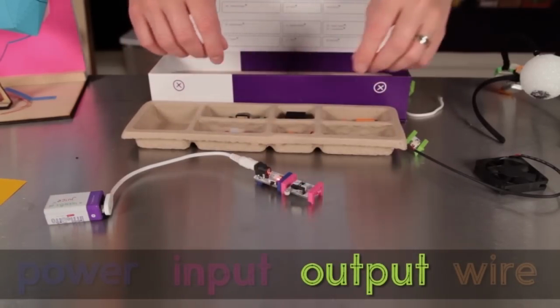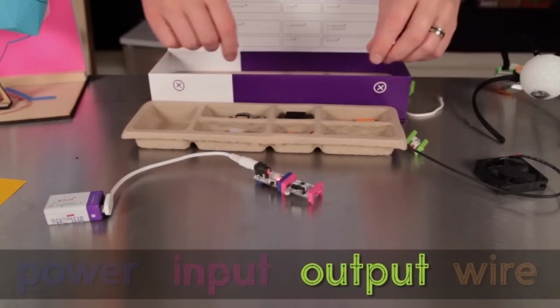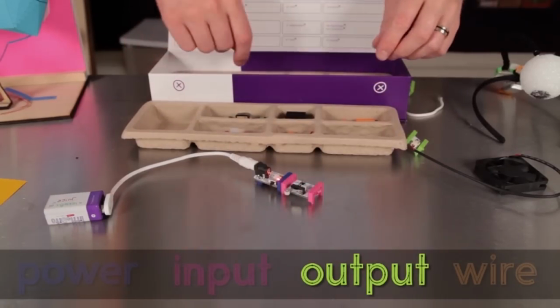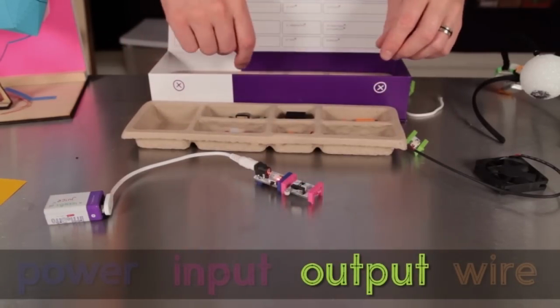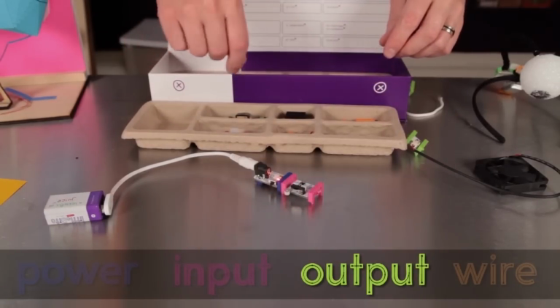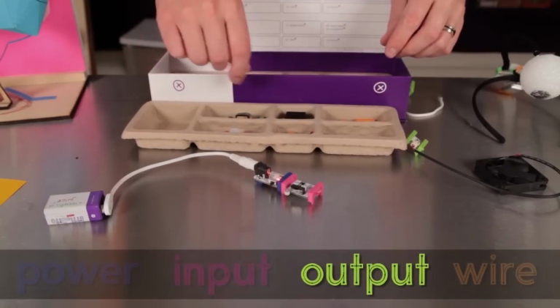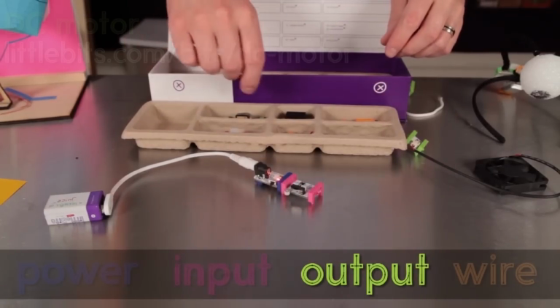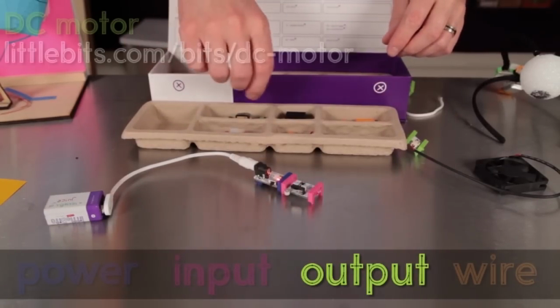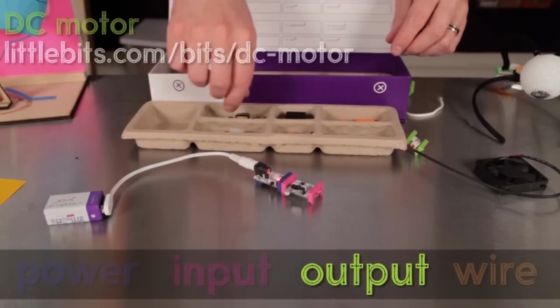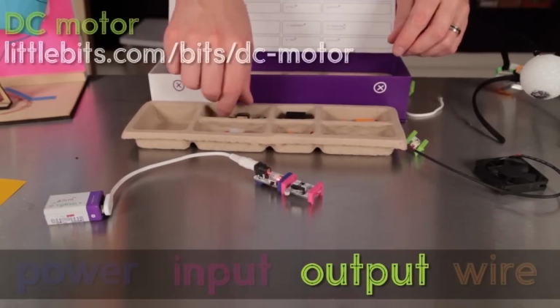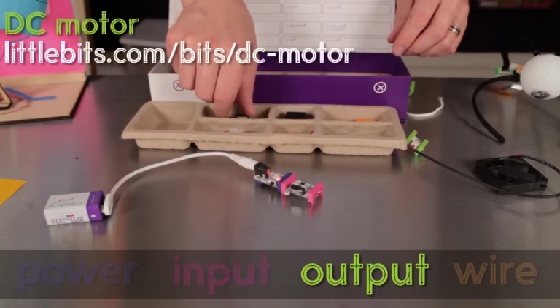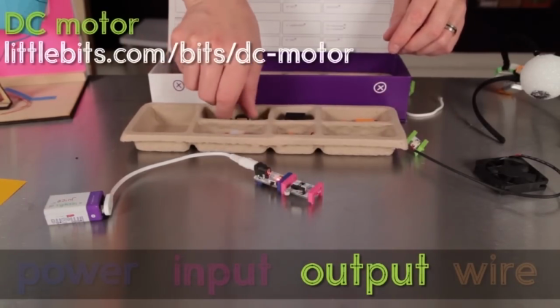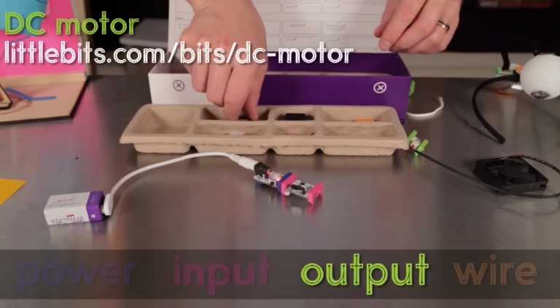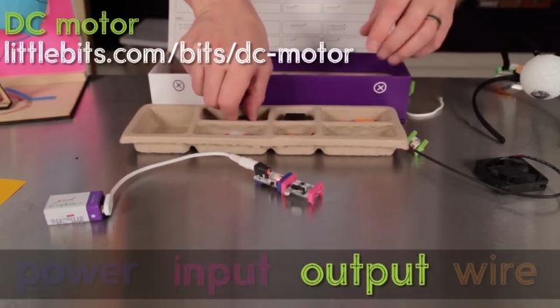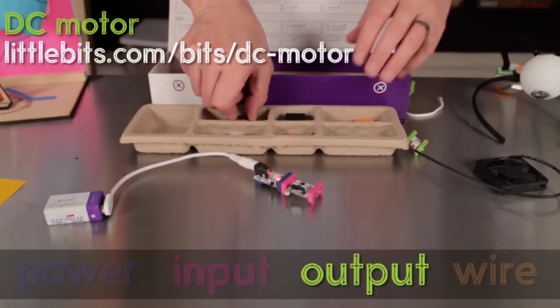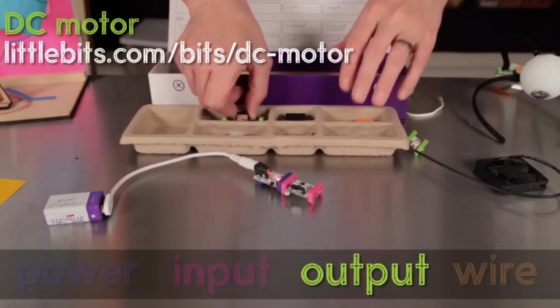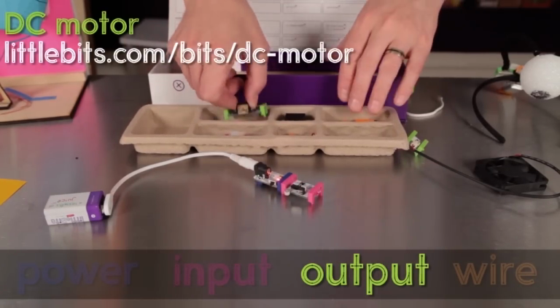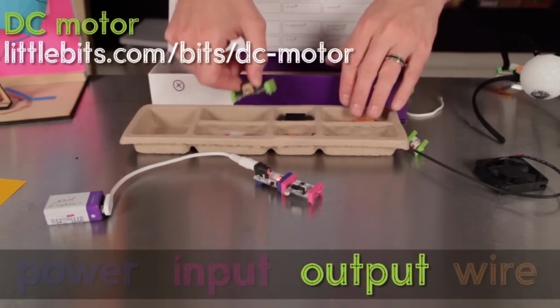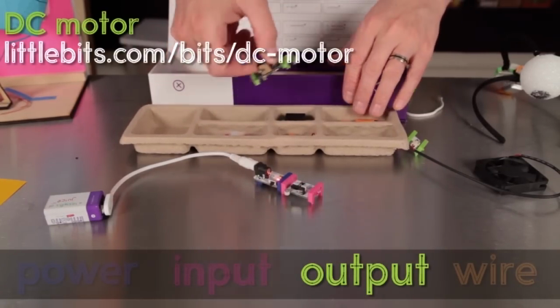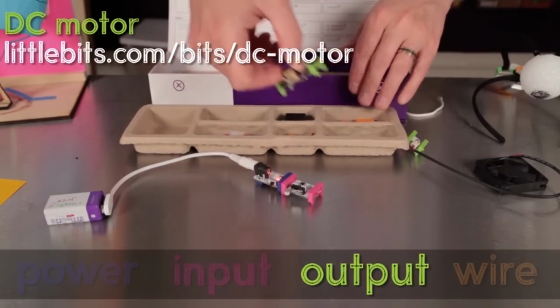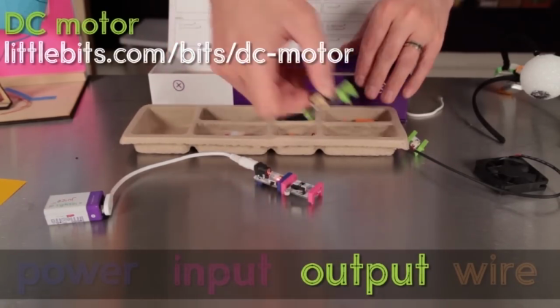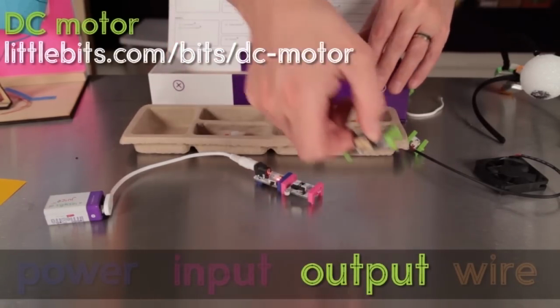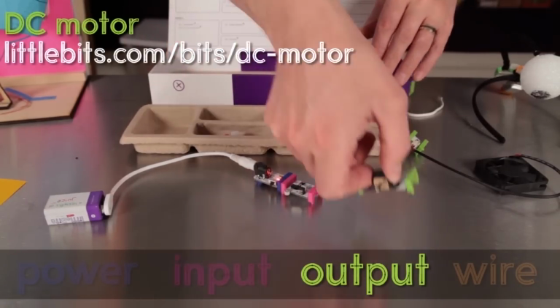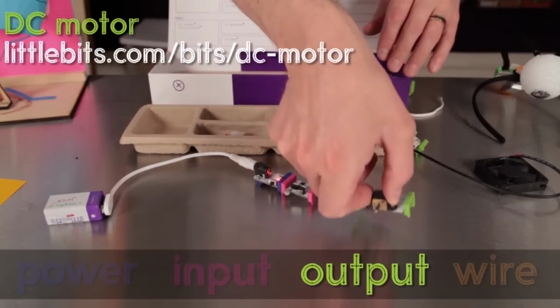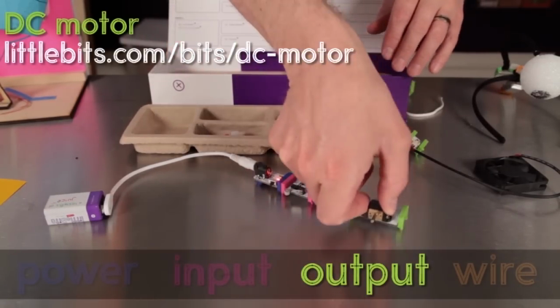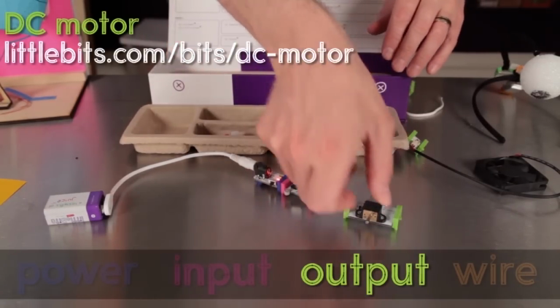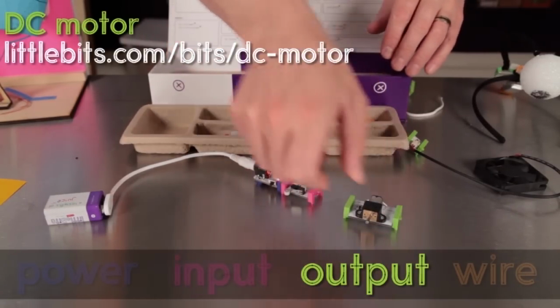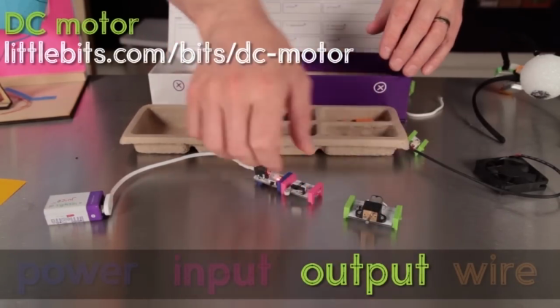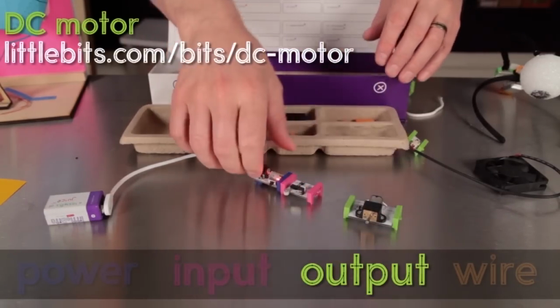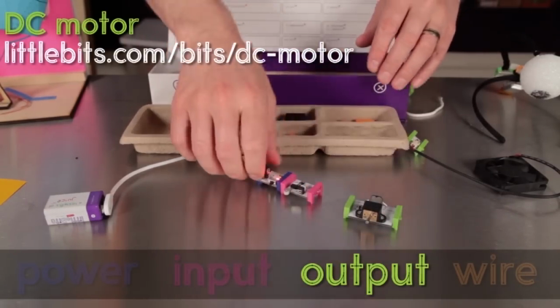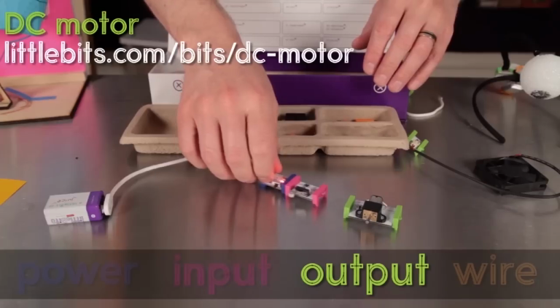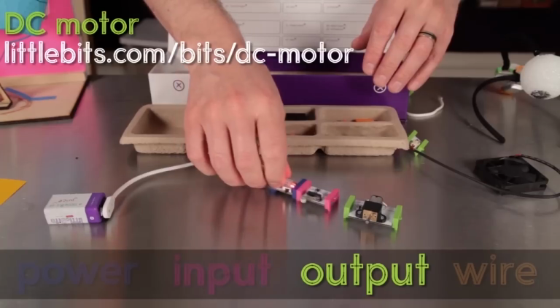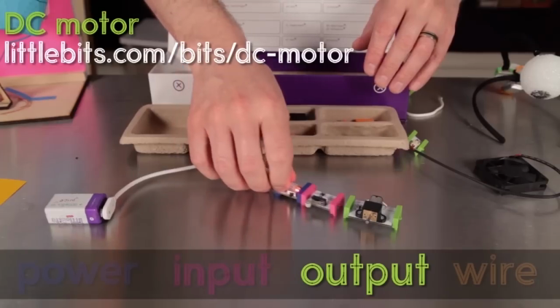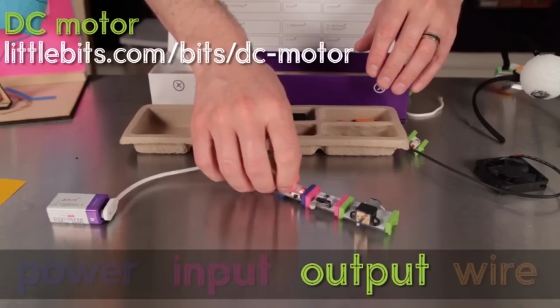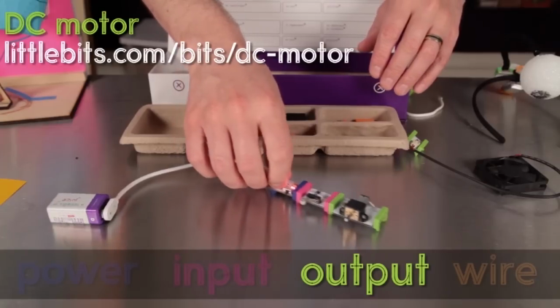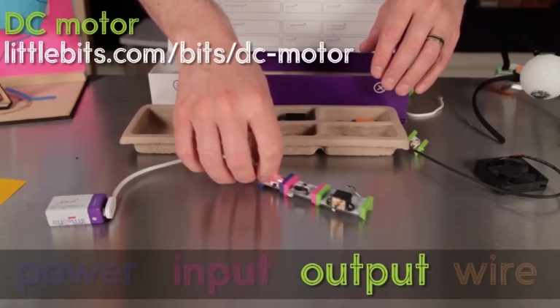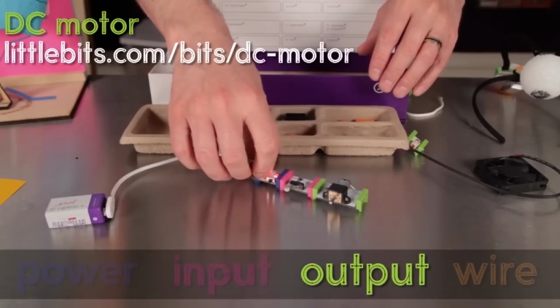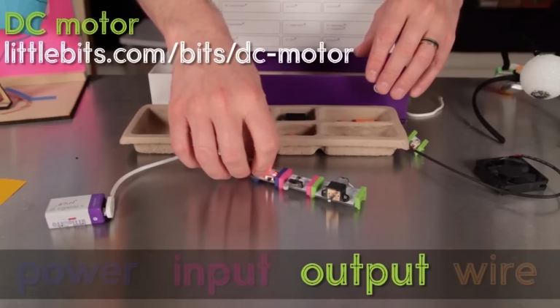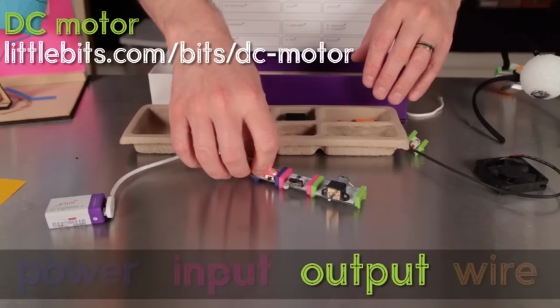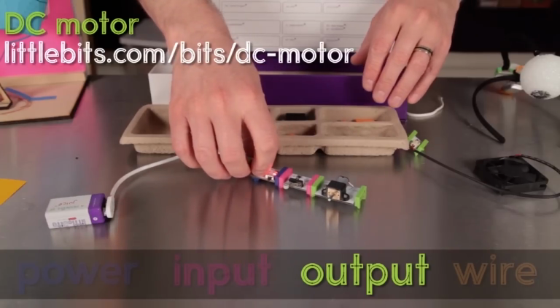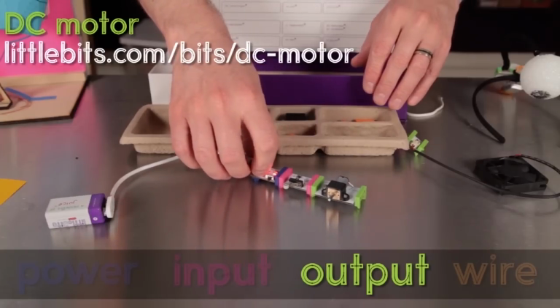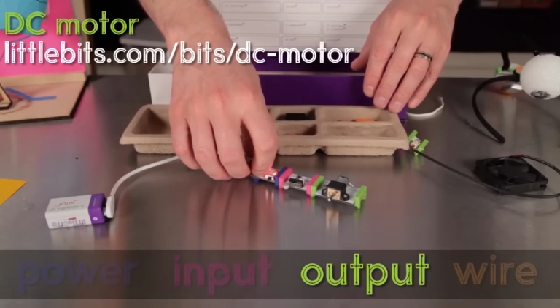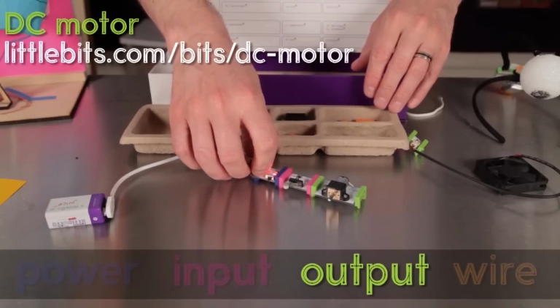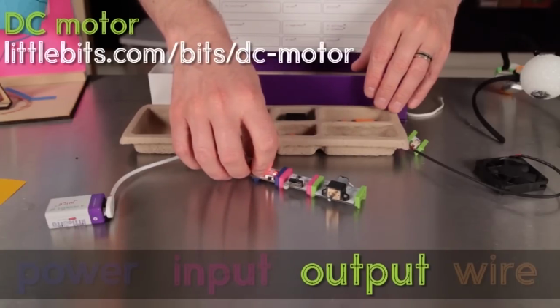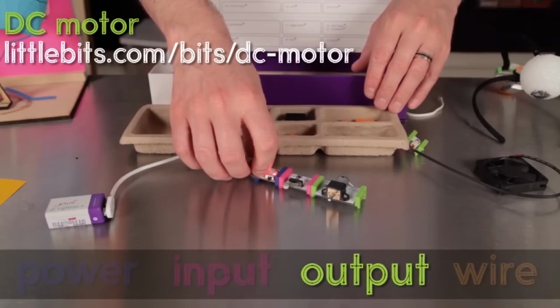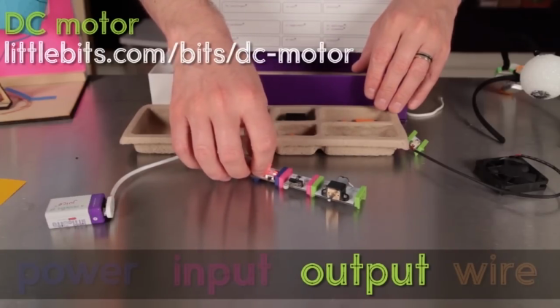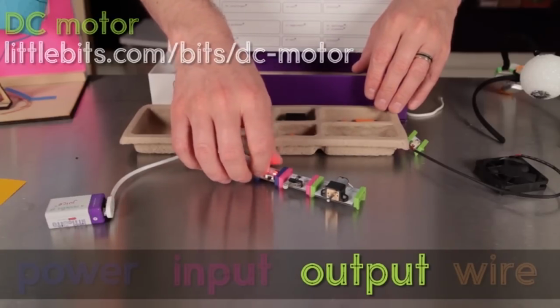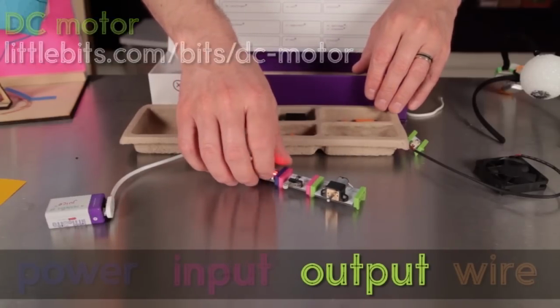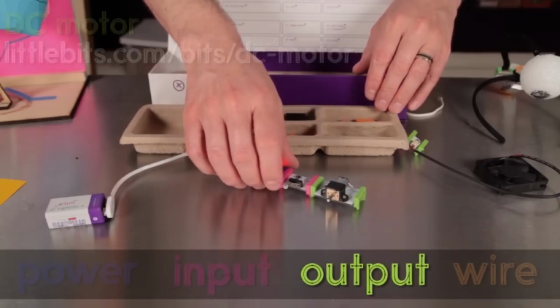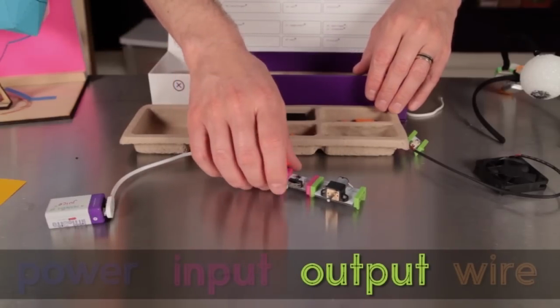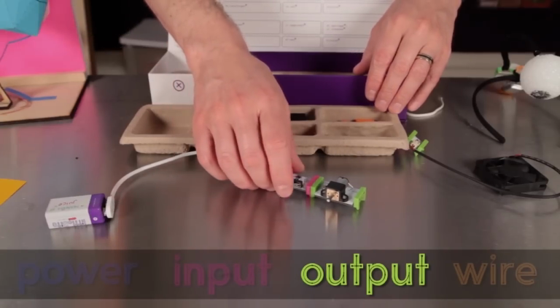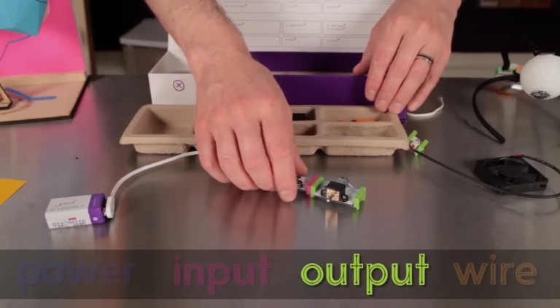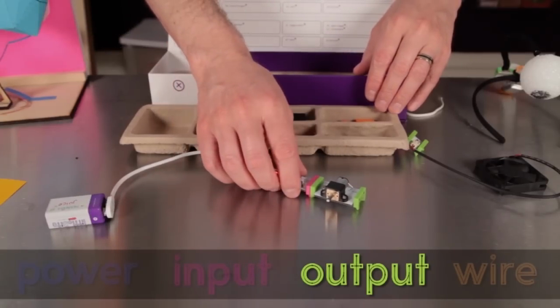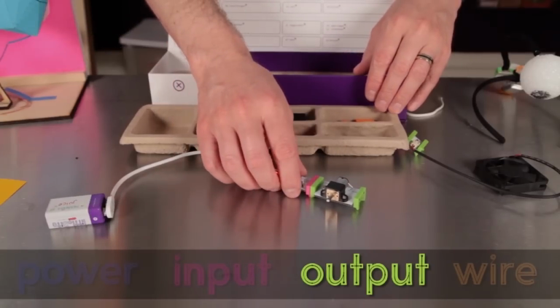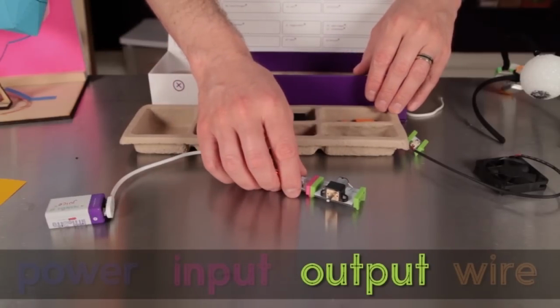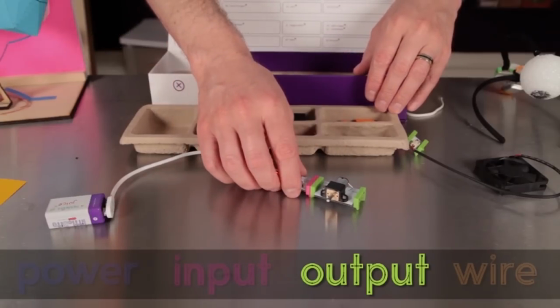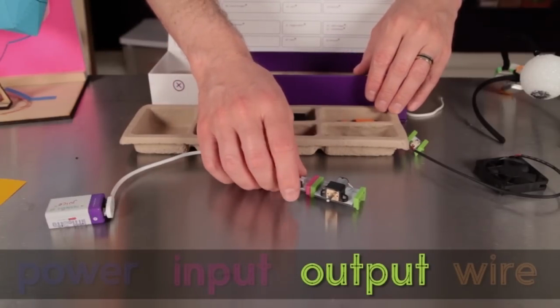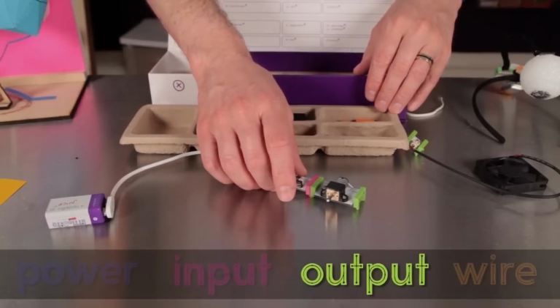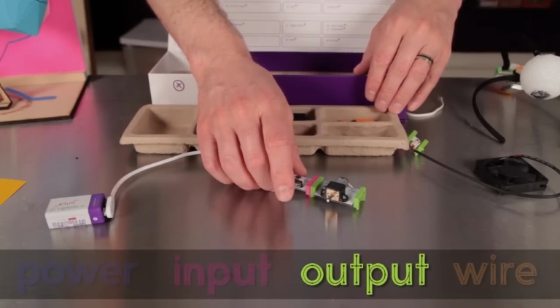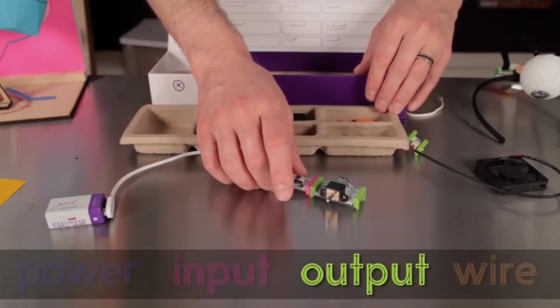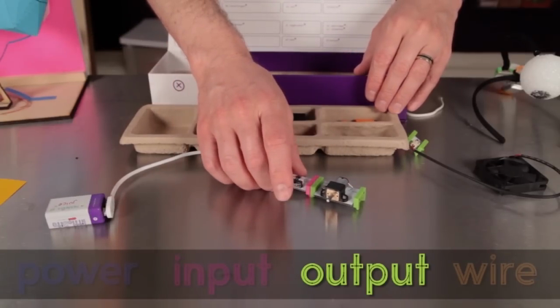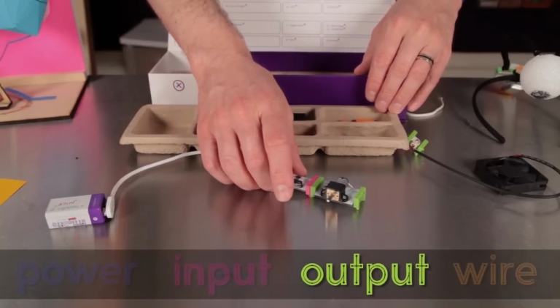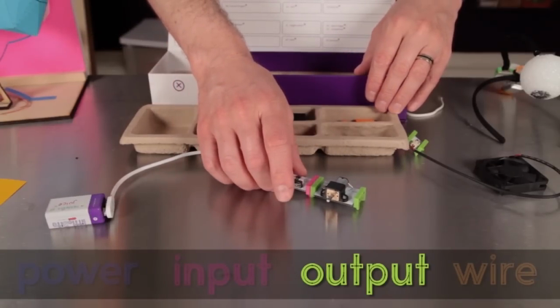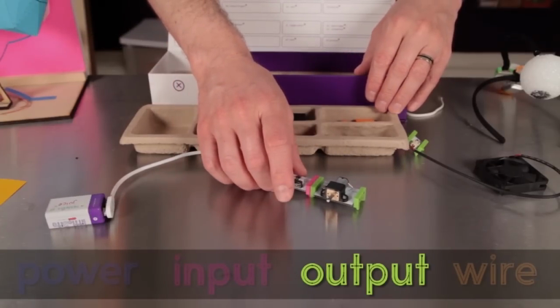Here's the DC motor bit, one of the real stars of the extended kit. You can make cars, windmills, and more using this as your source of motion.